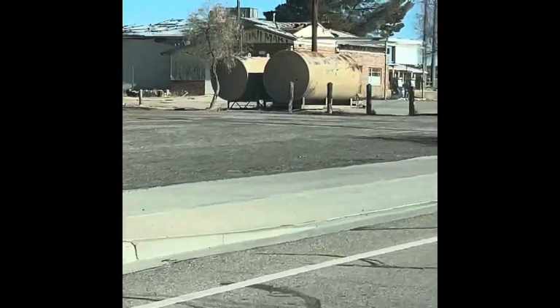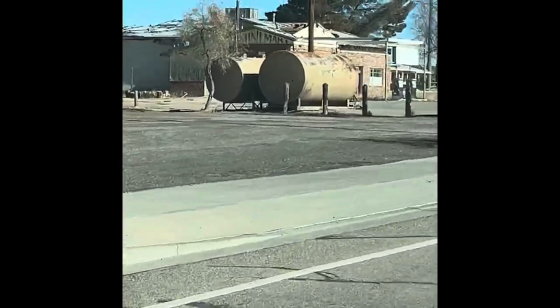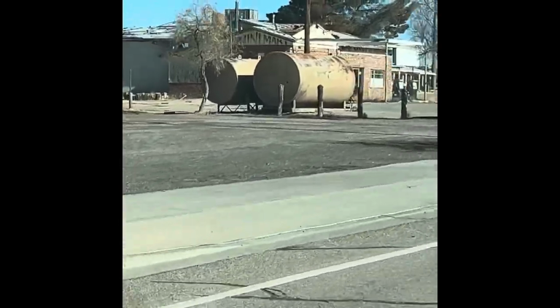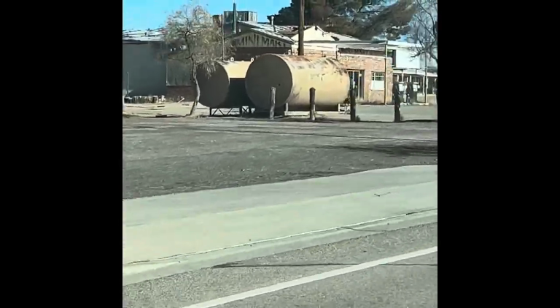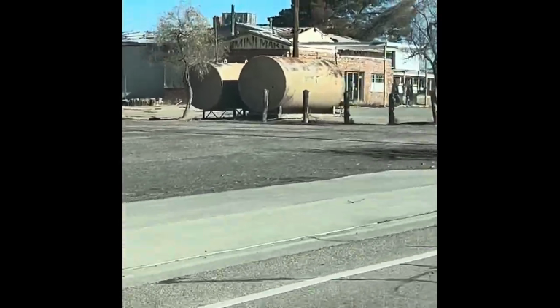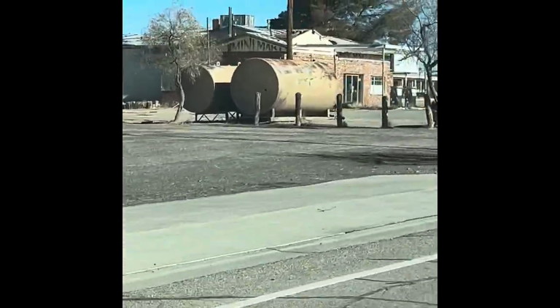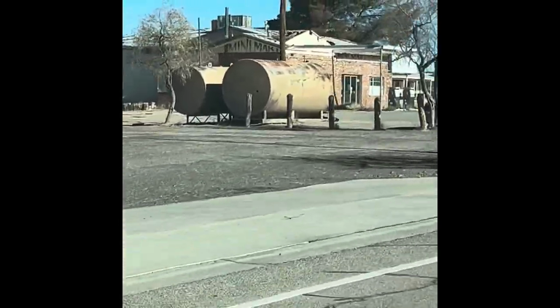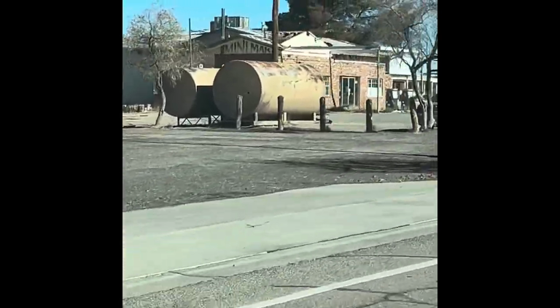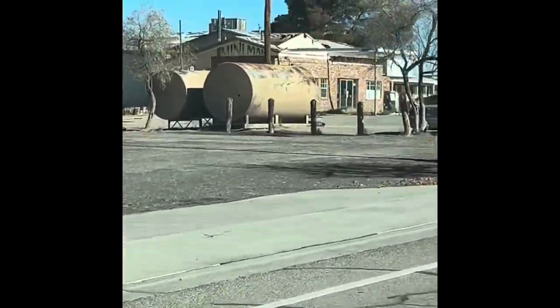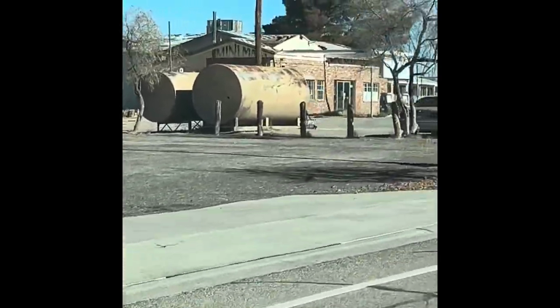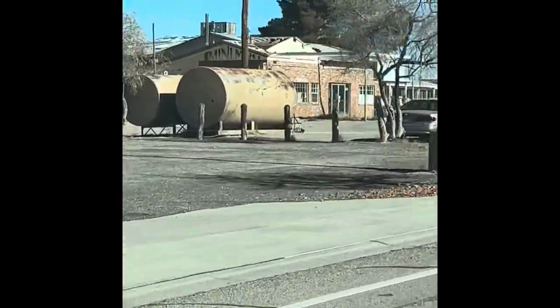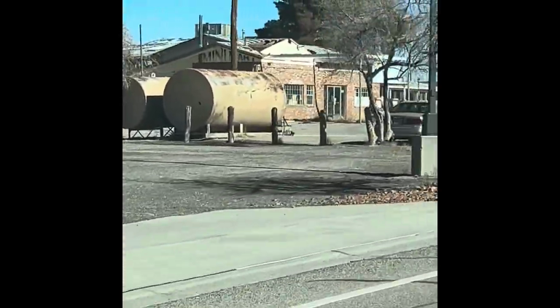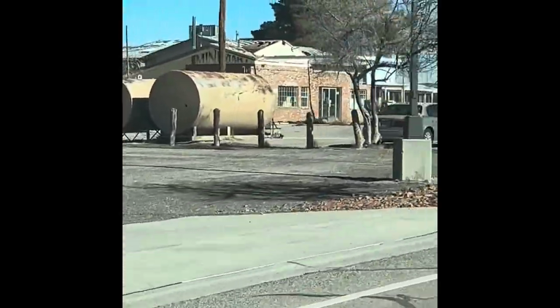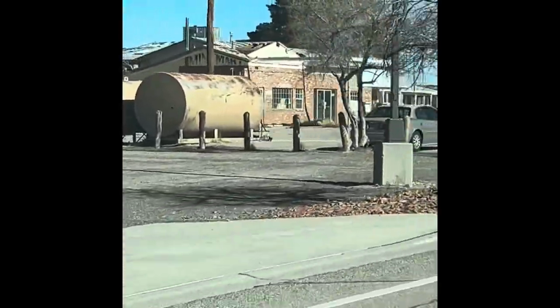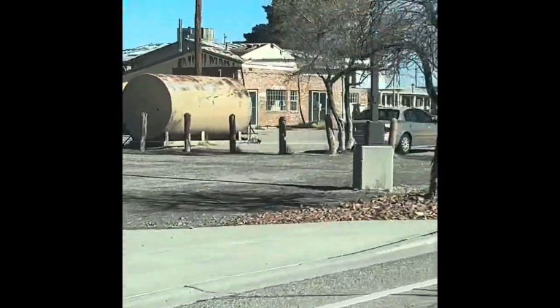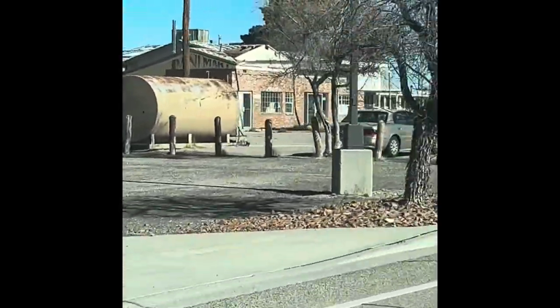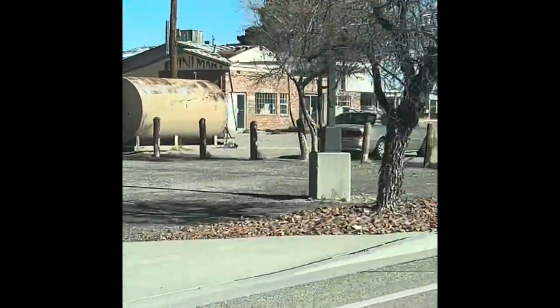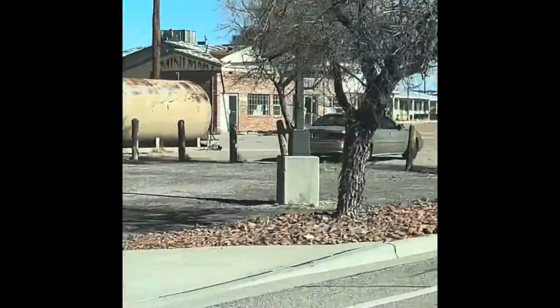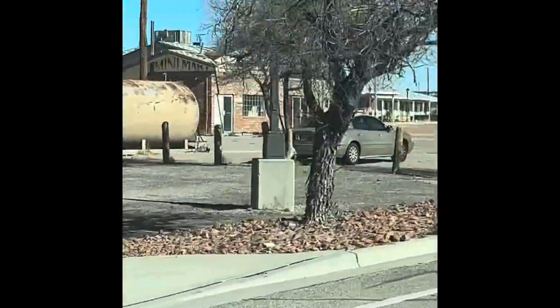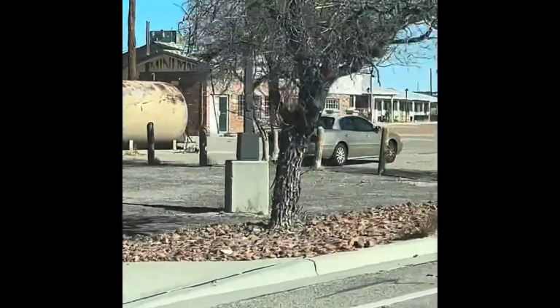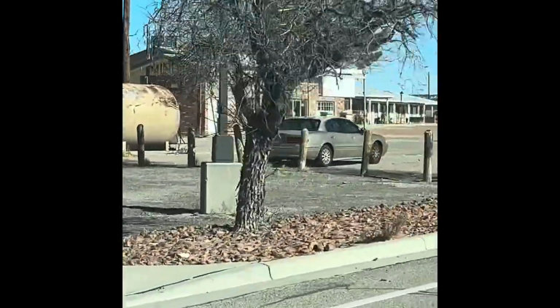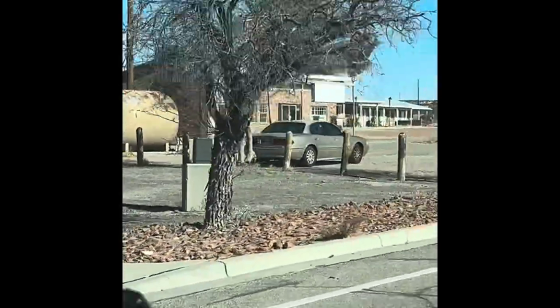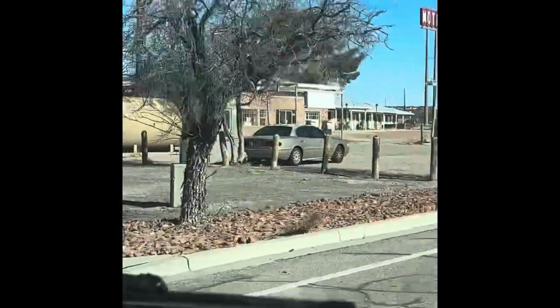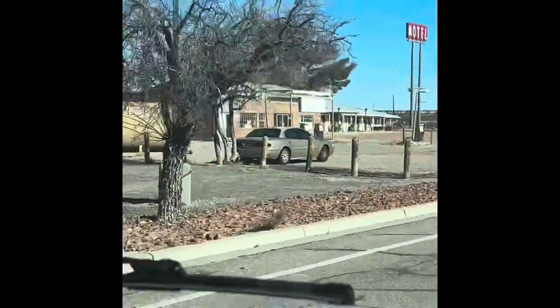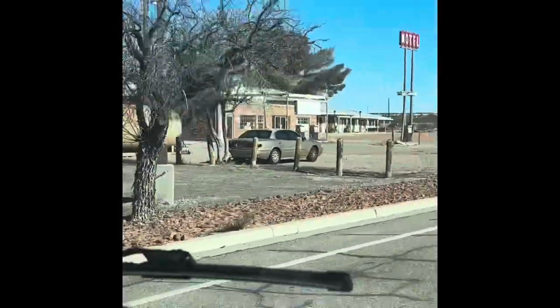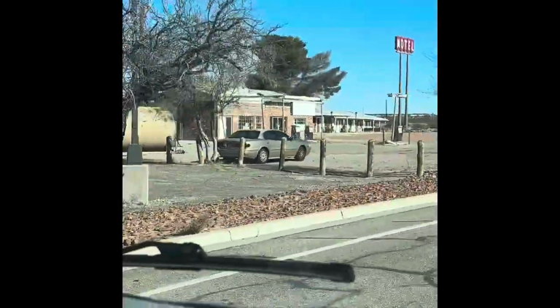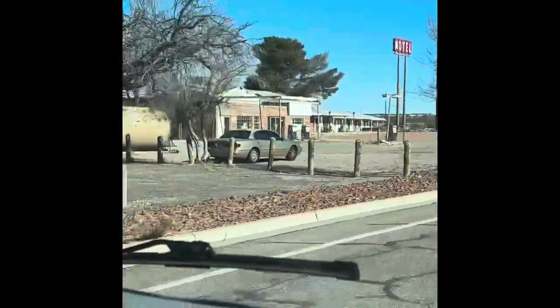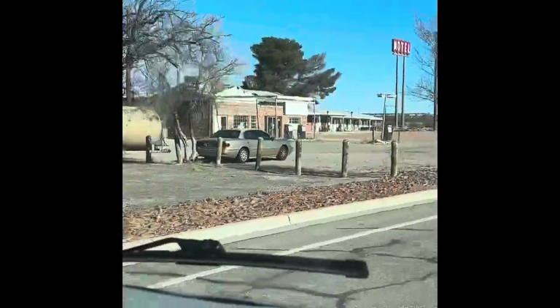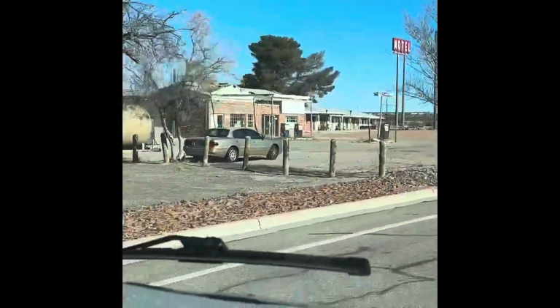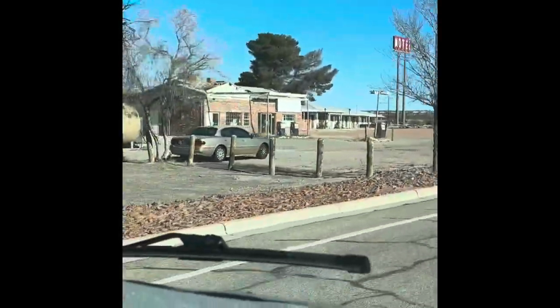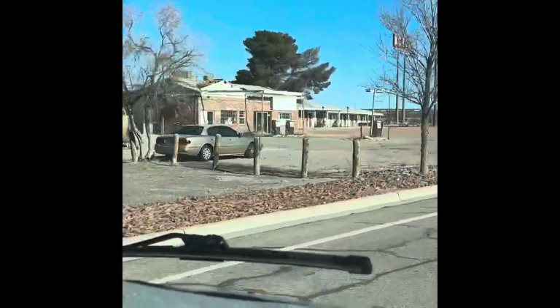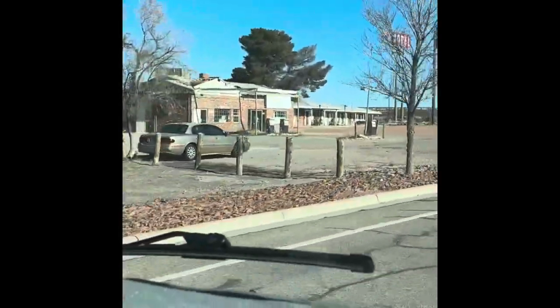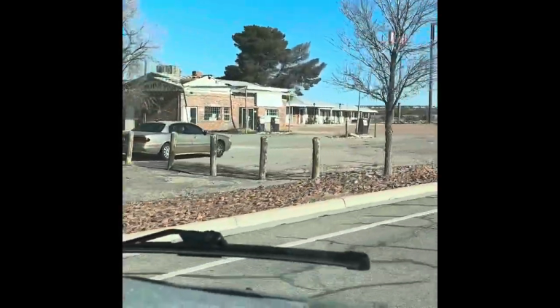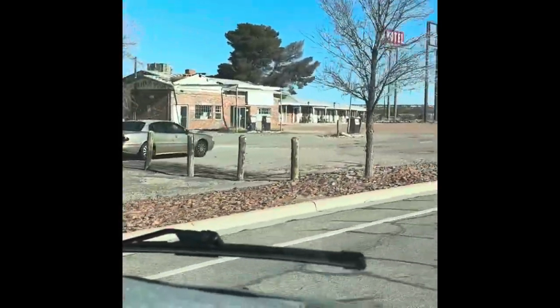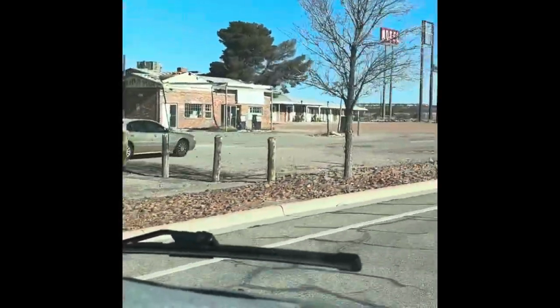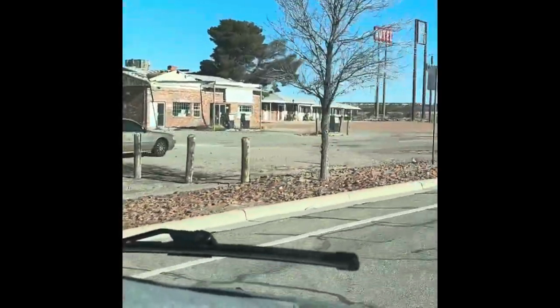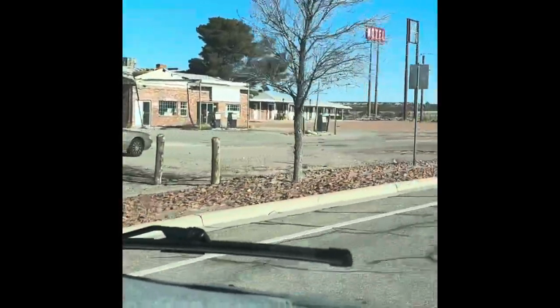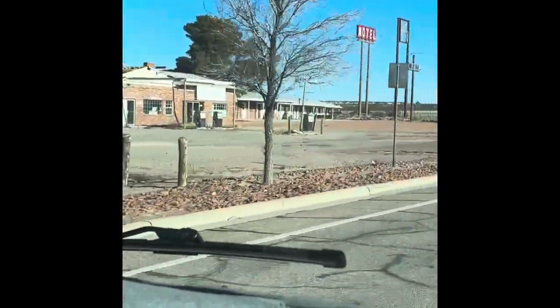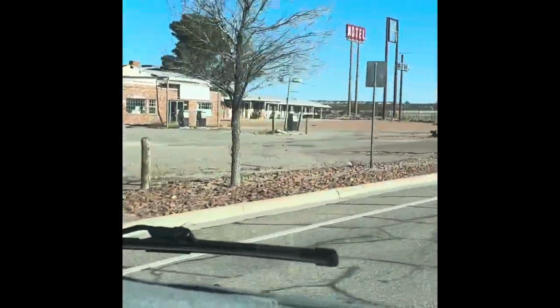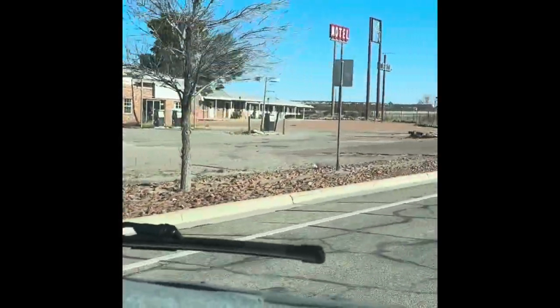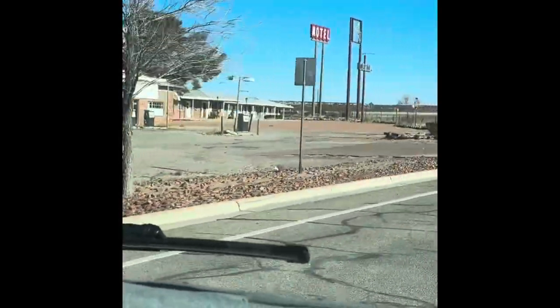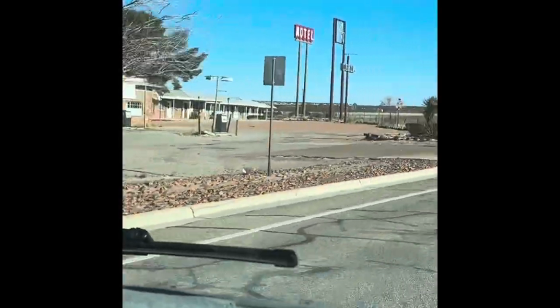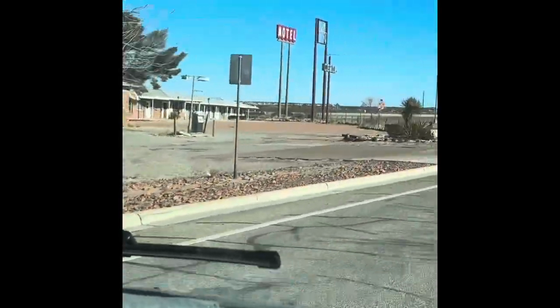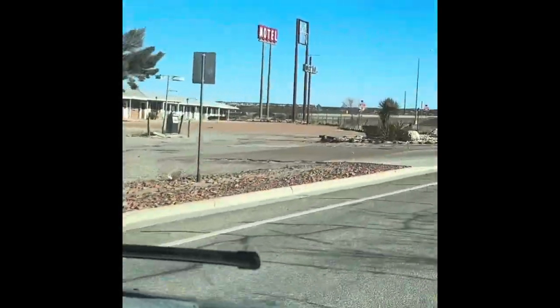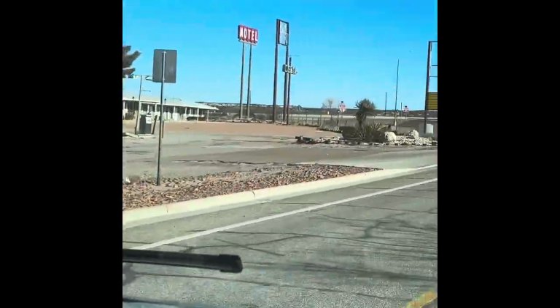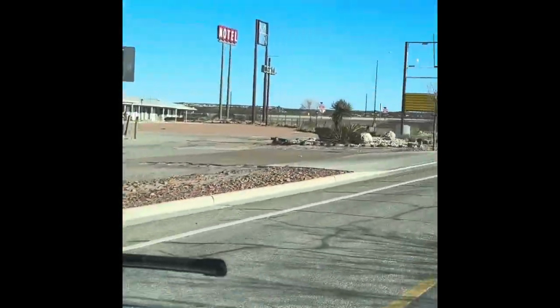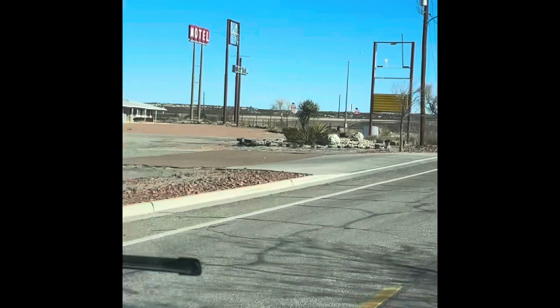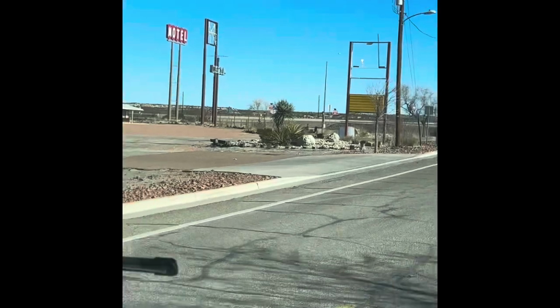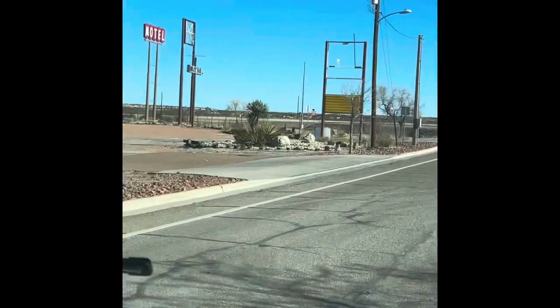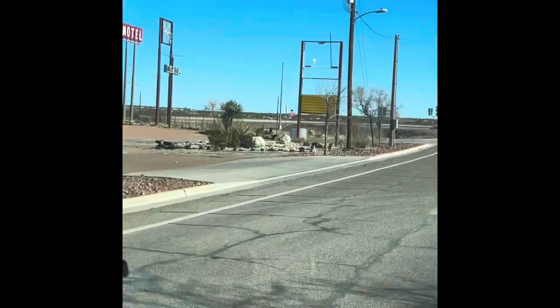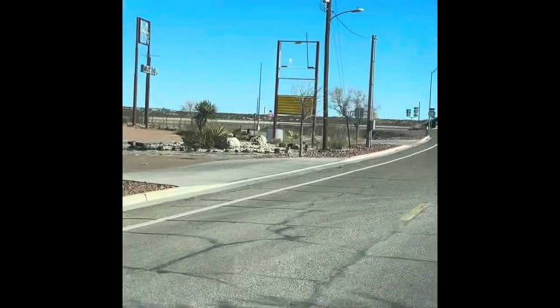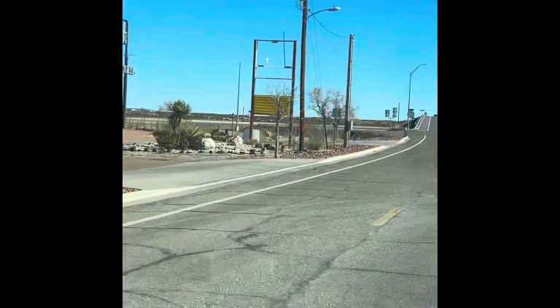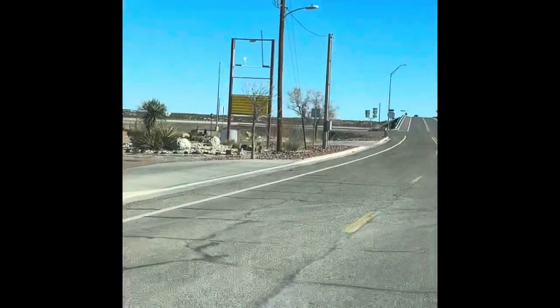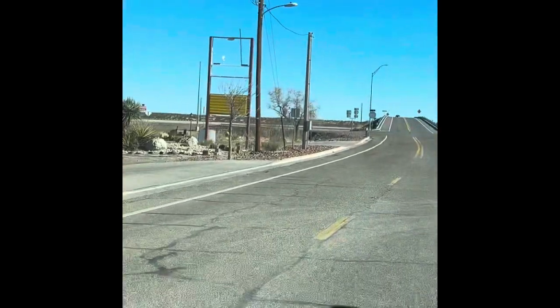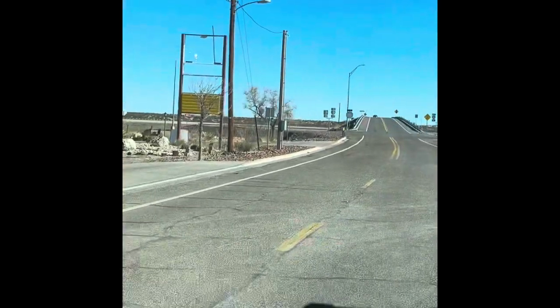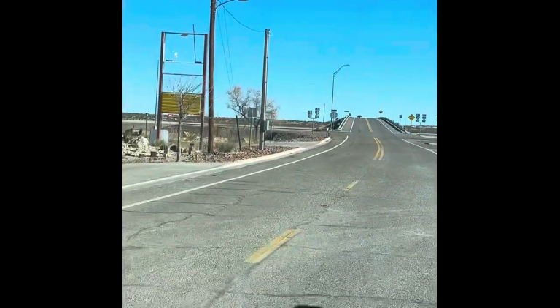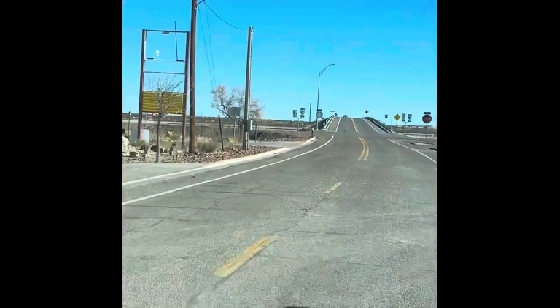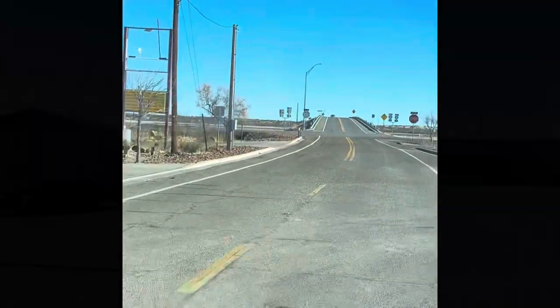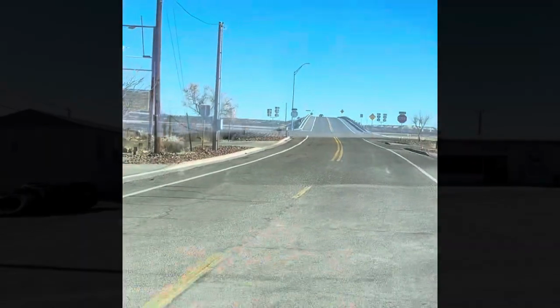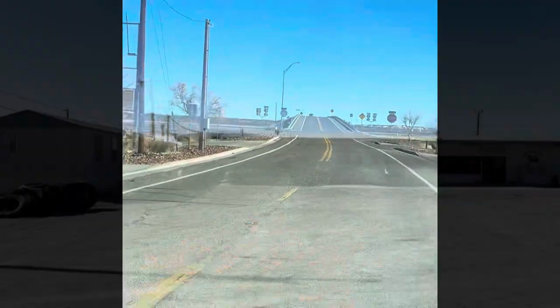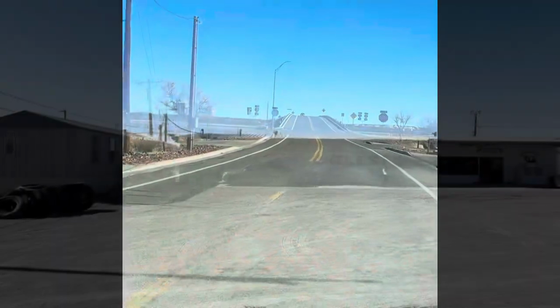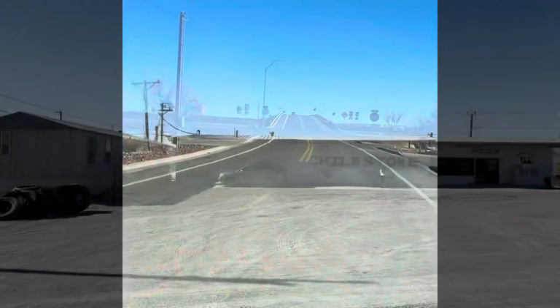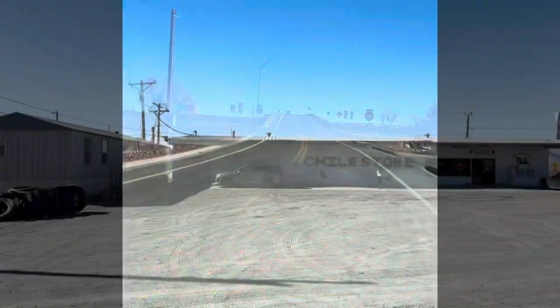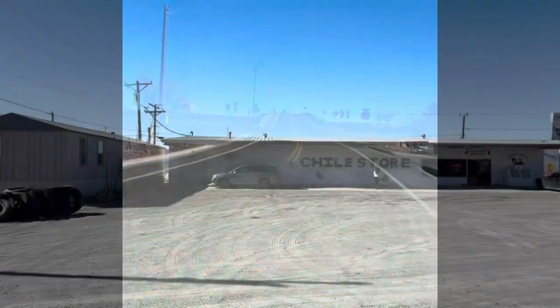Old hotel over there. And then we'll be back on the freeway.